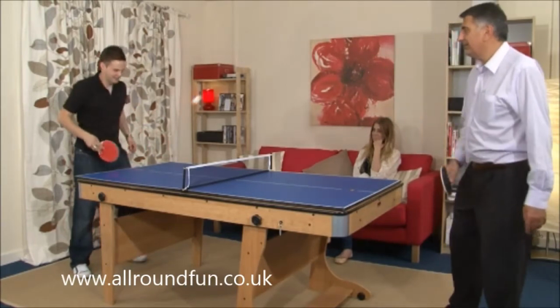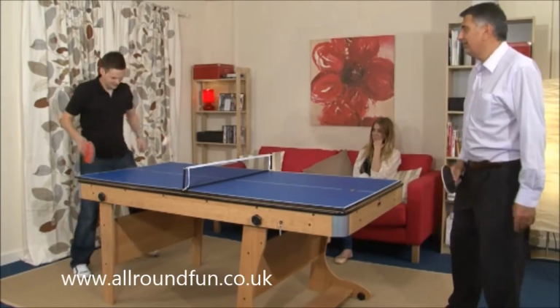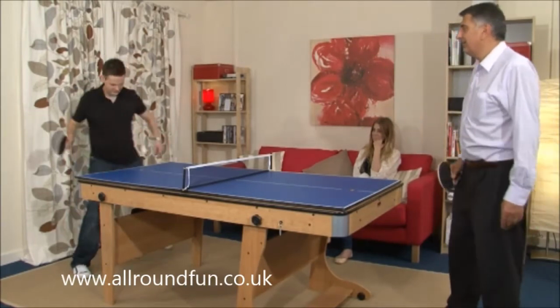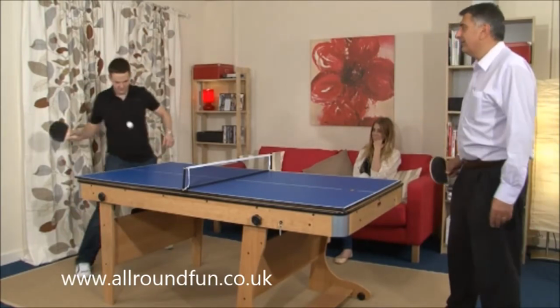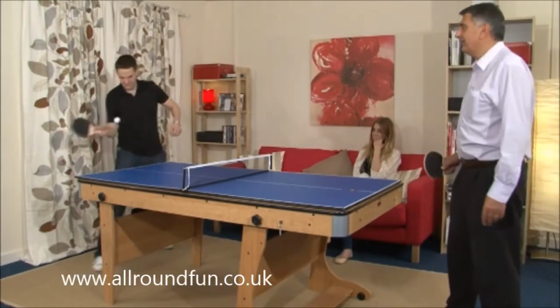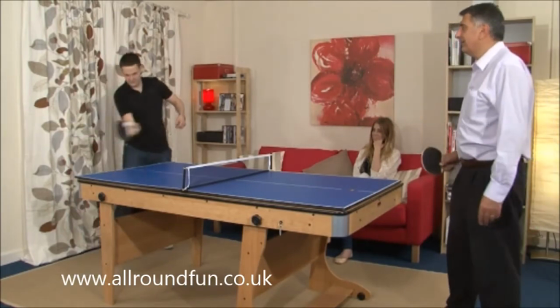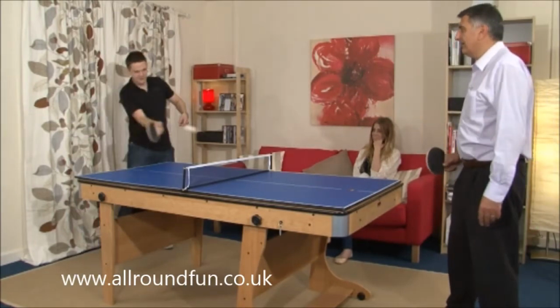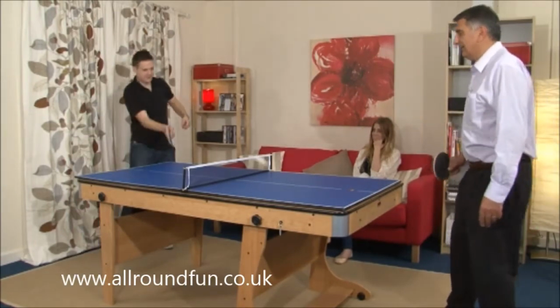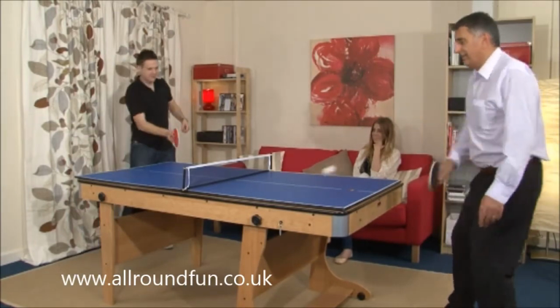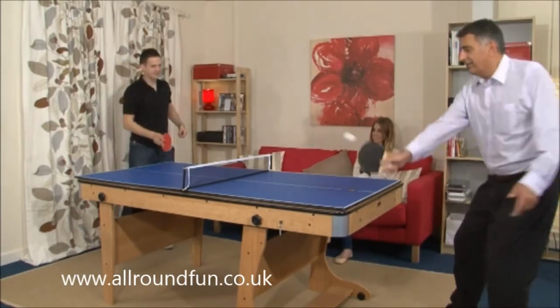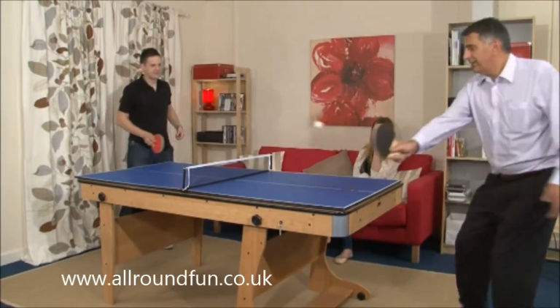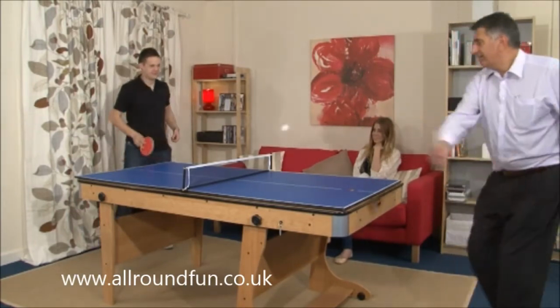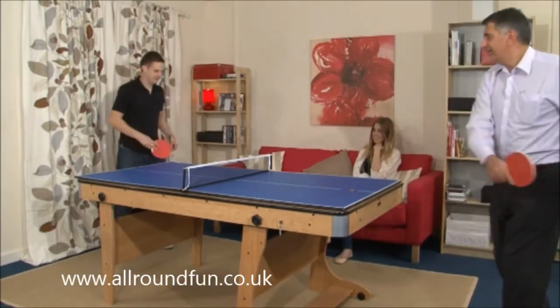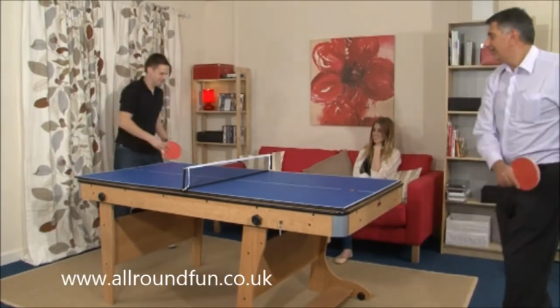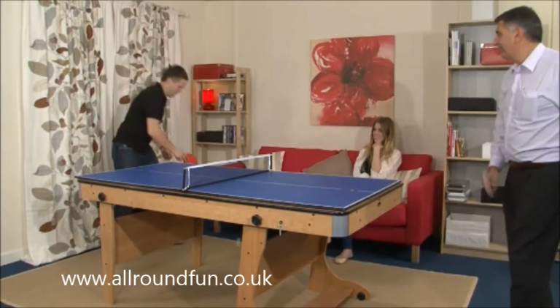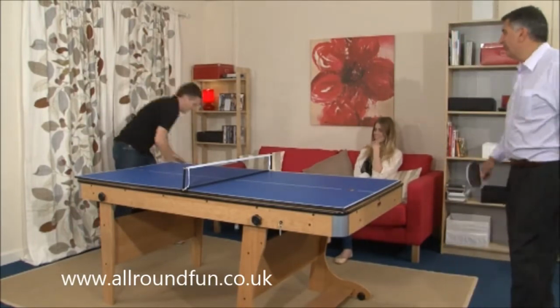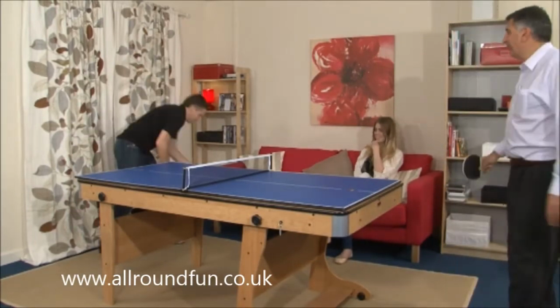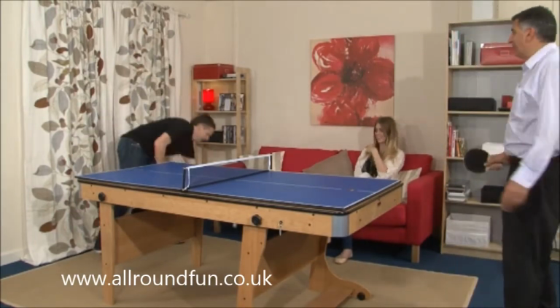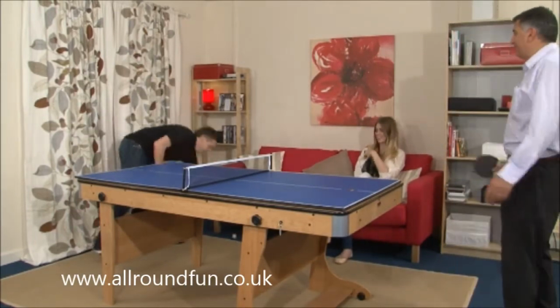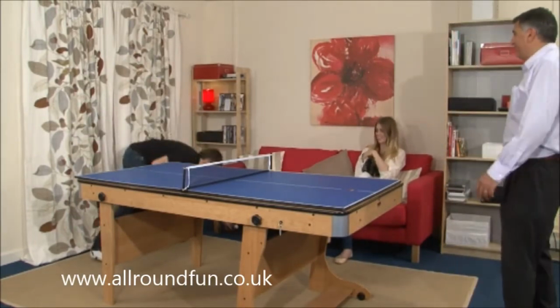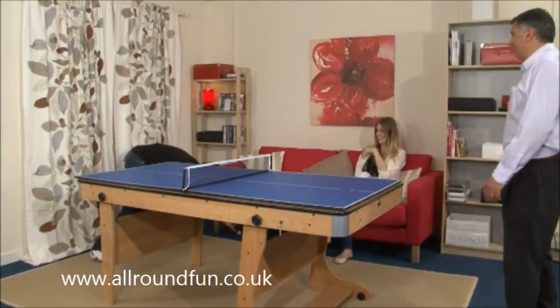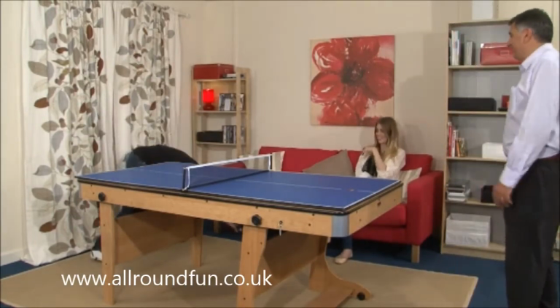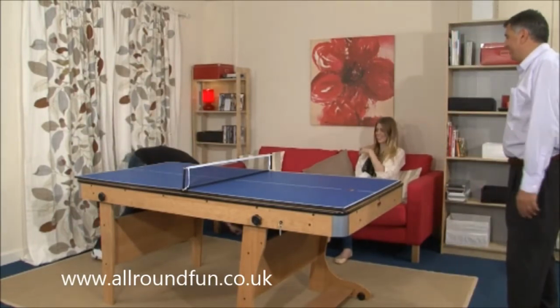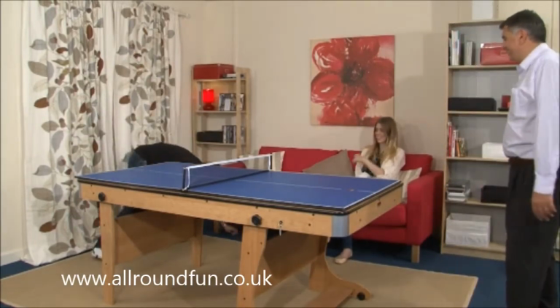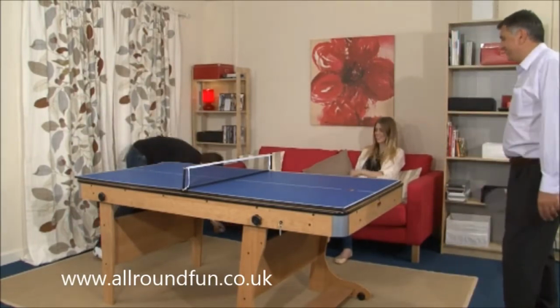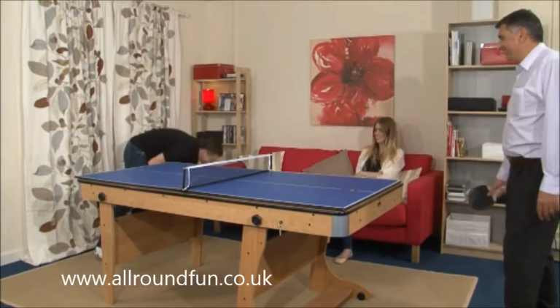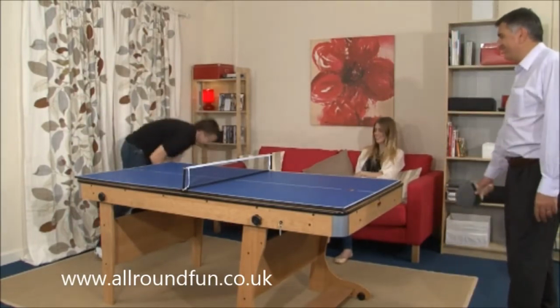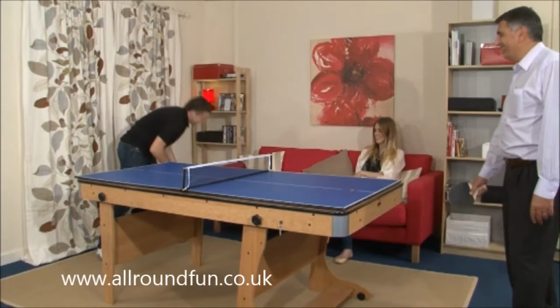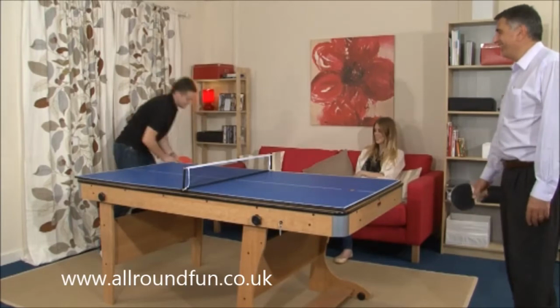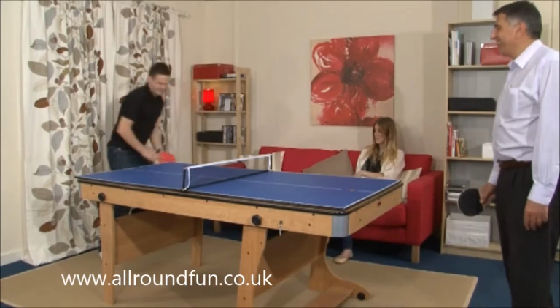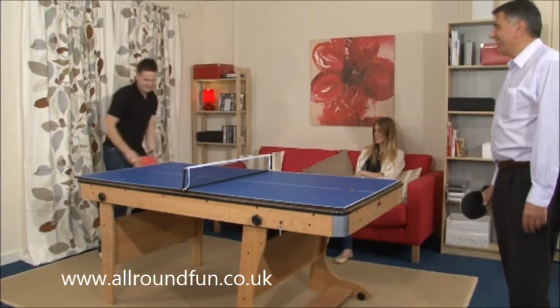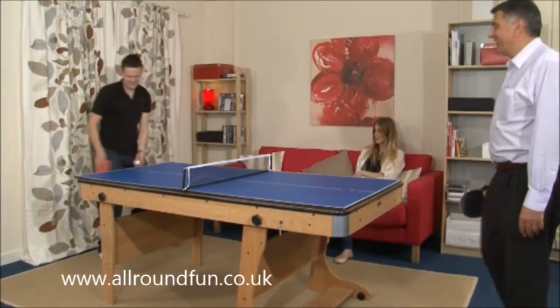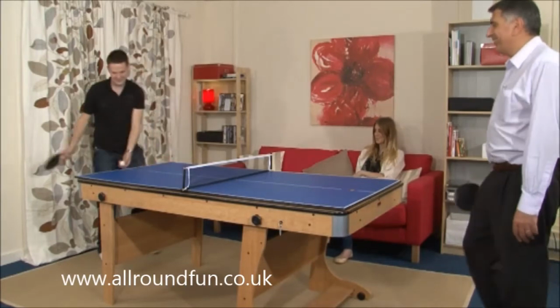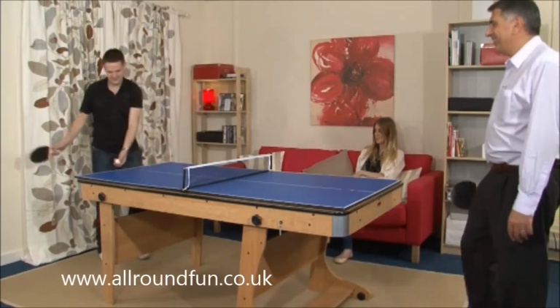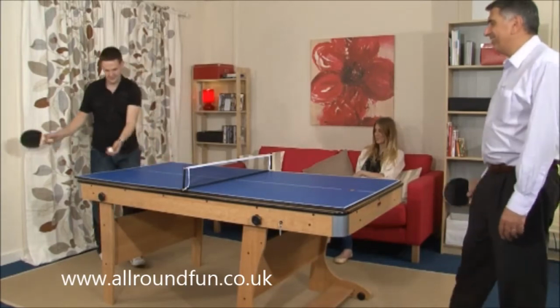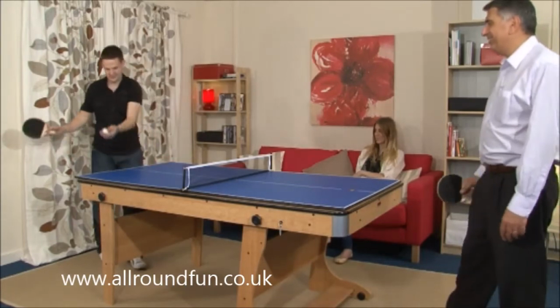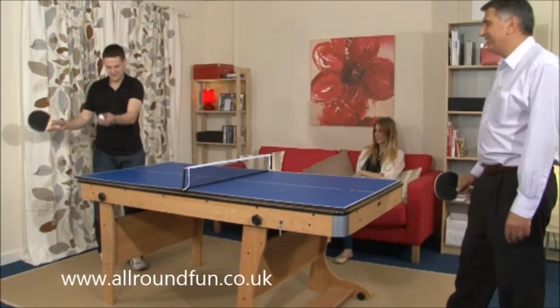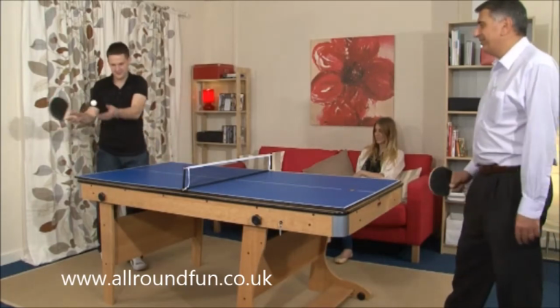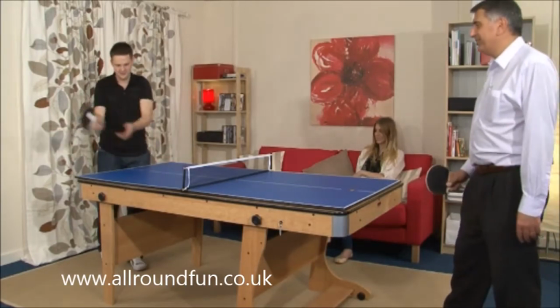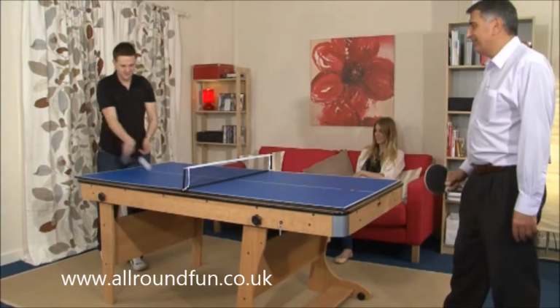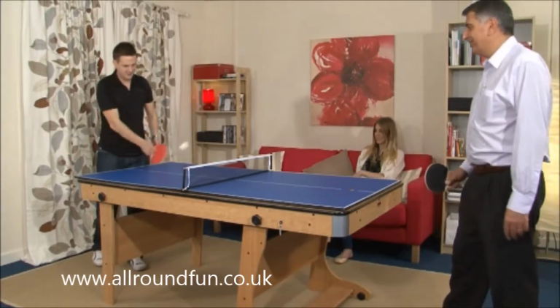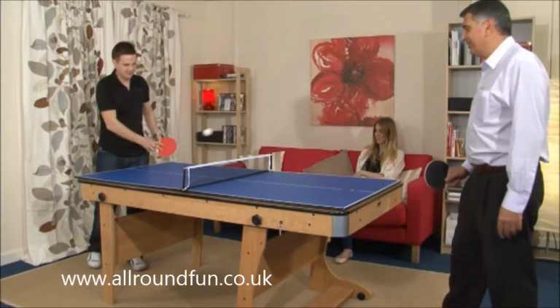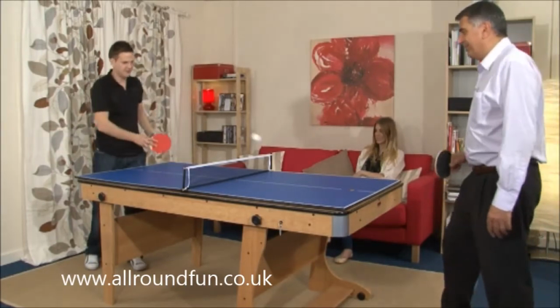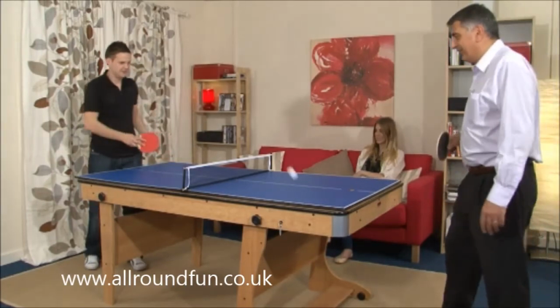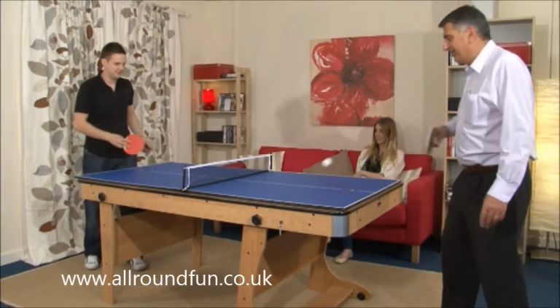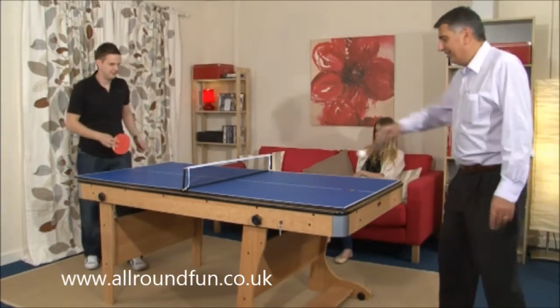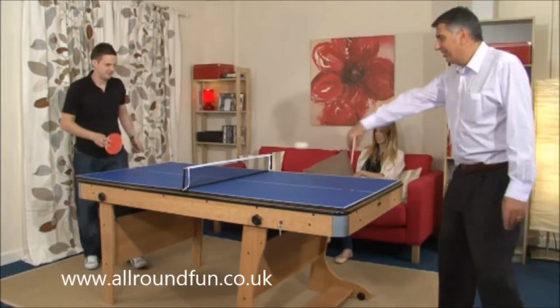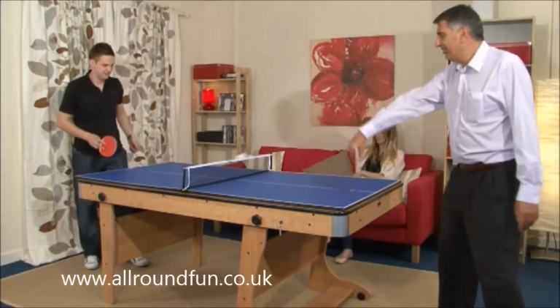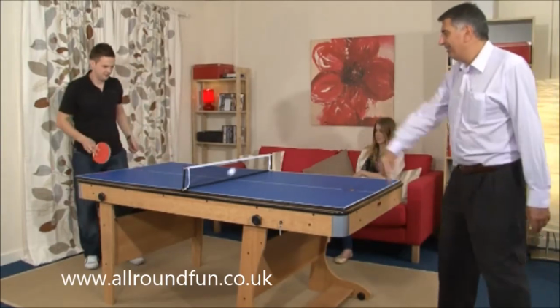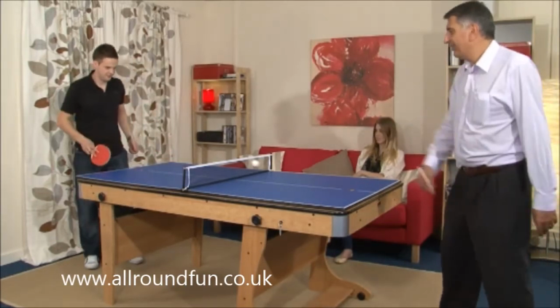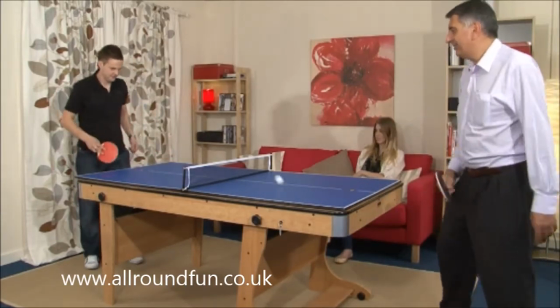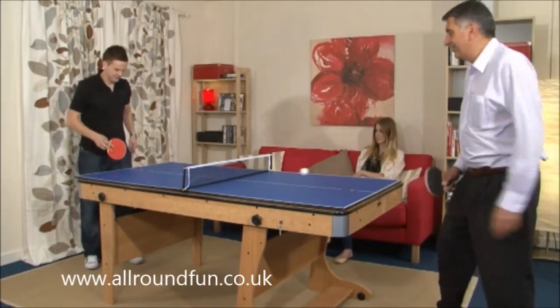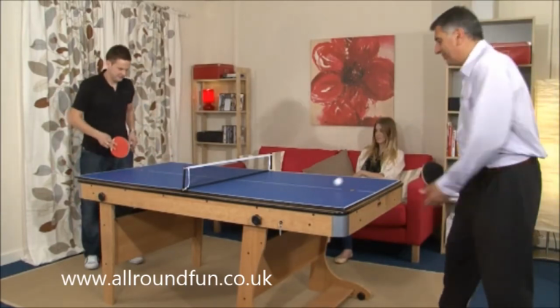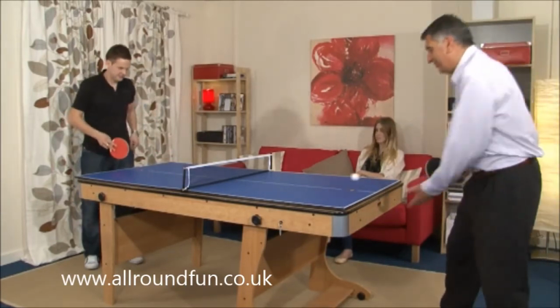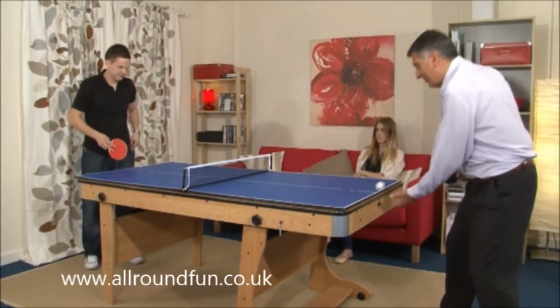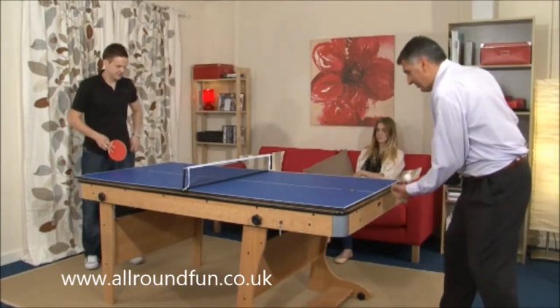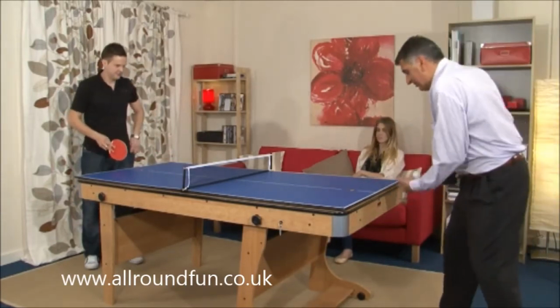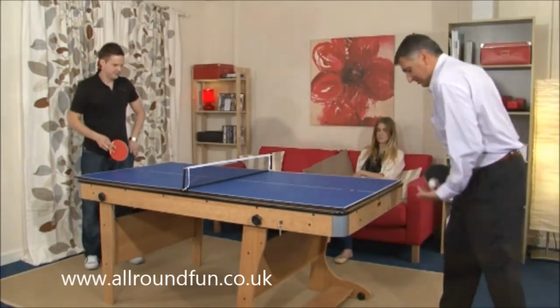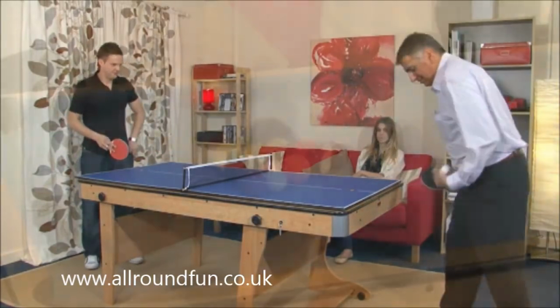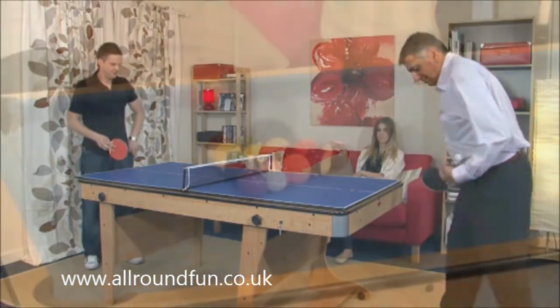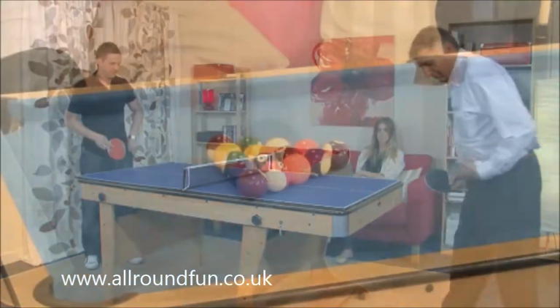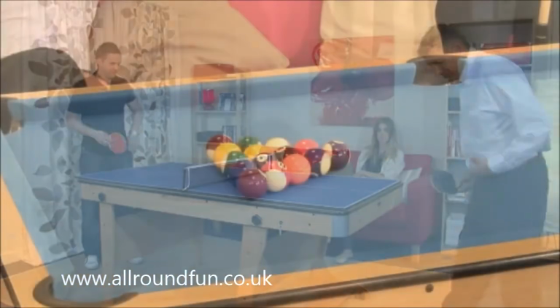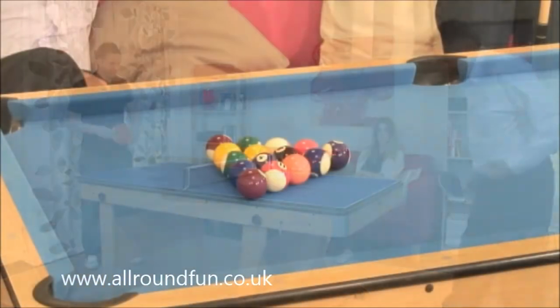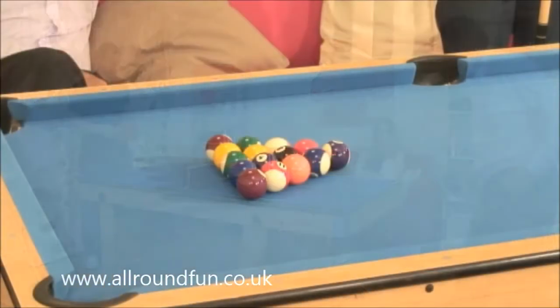We provide a full set of accessories. This includes two-piece cues like the professionals use and everything you need to play the game.